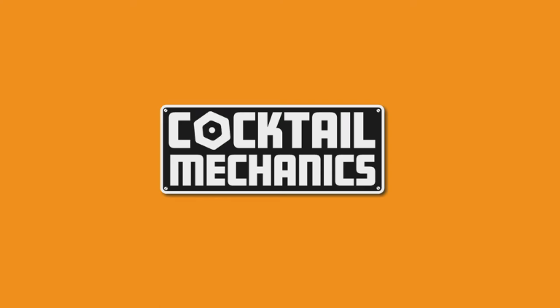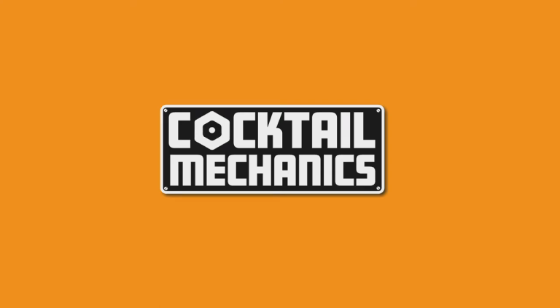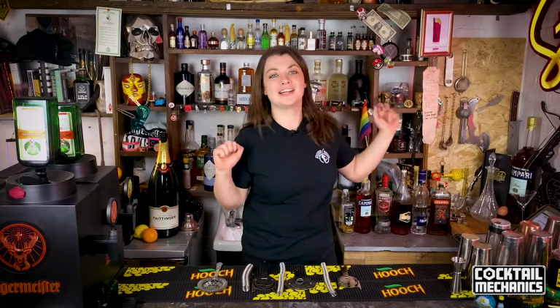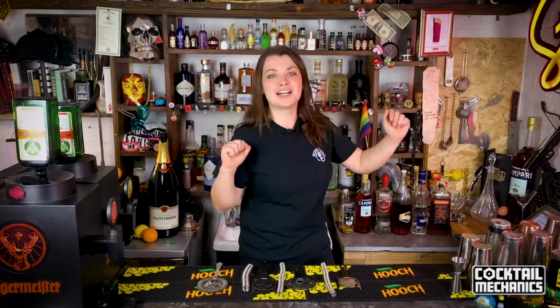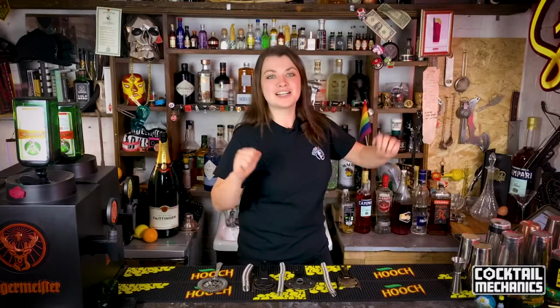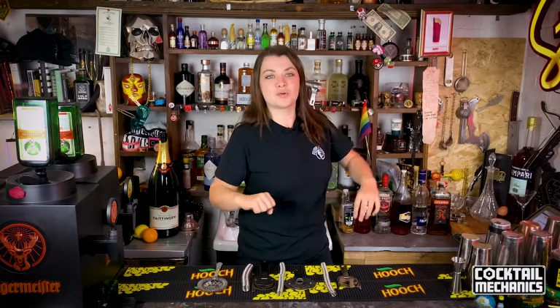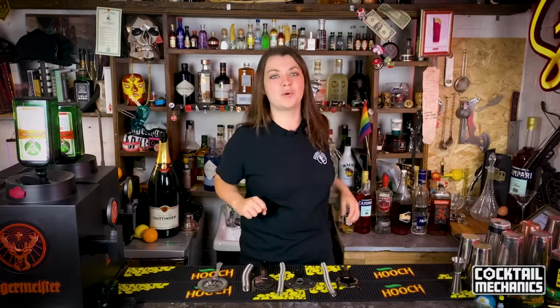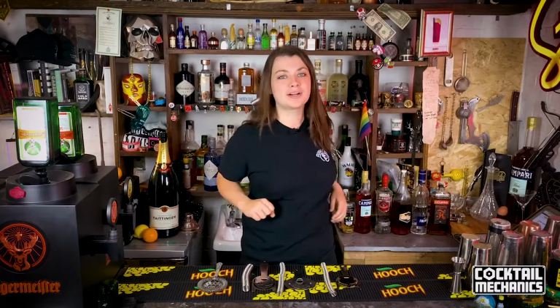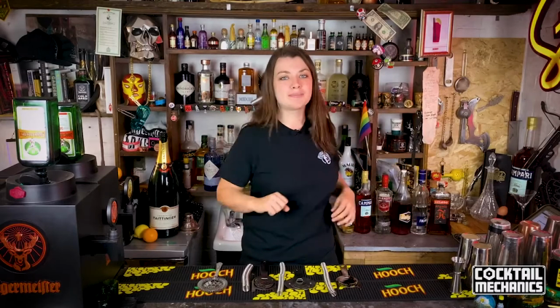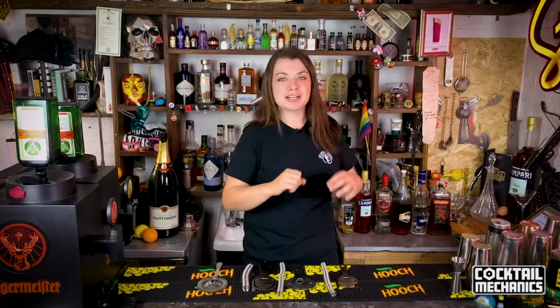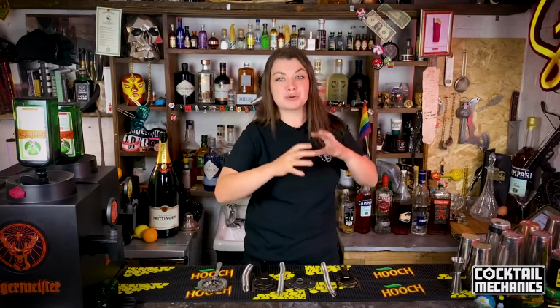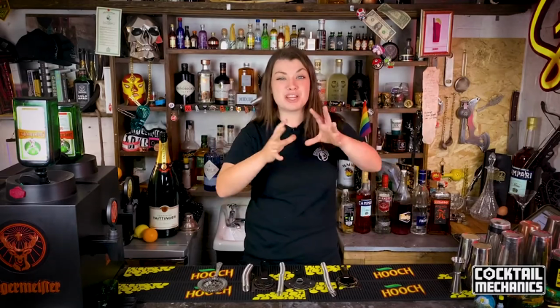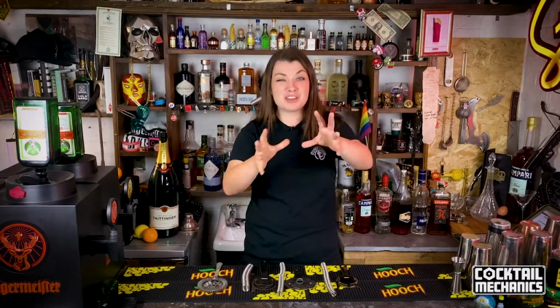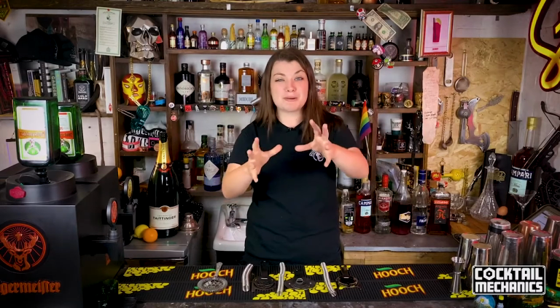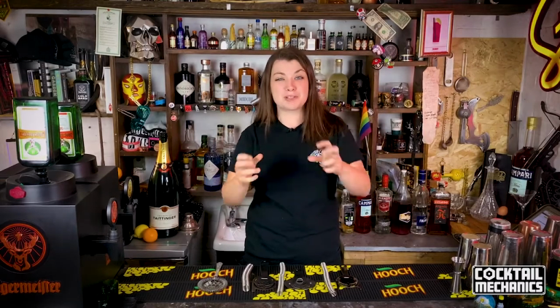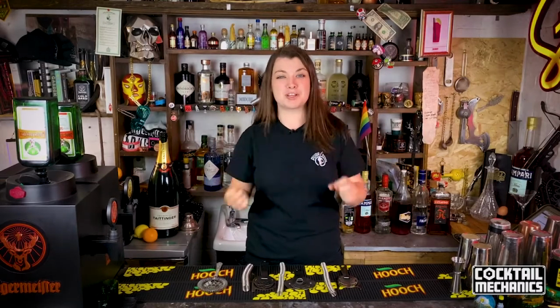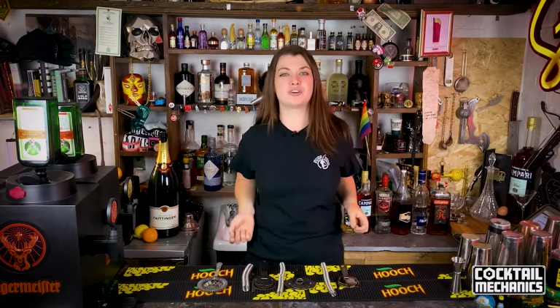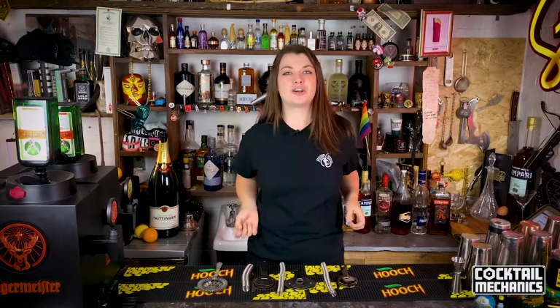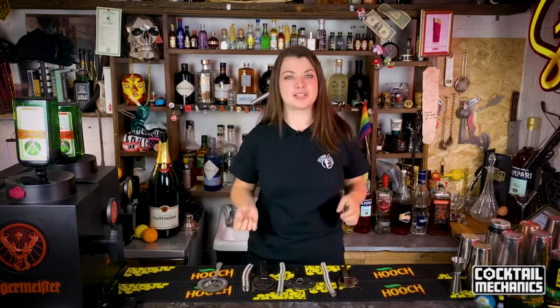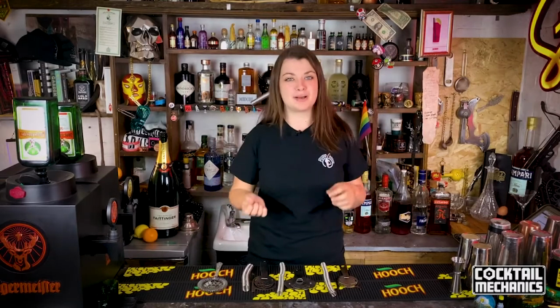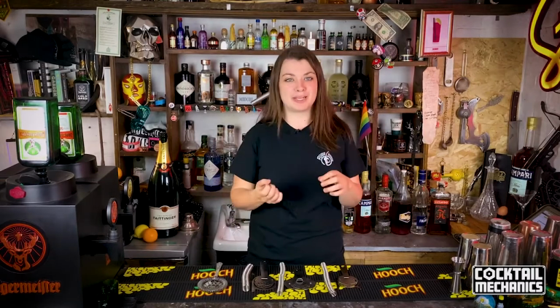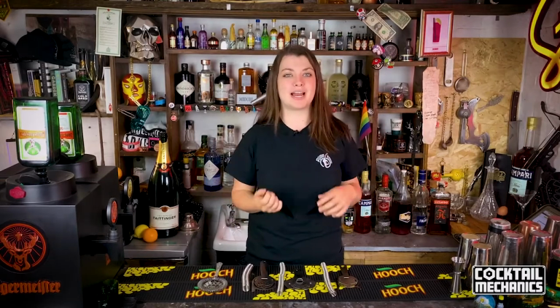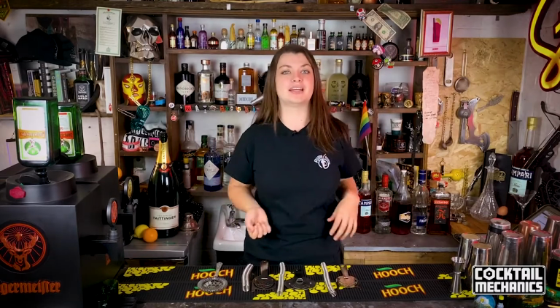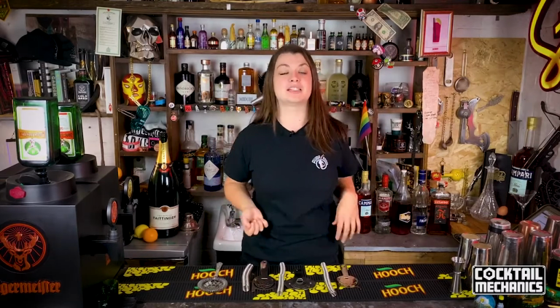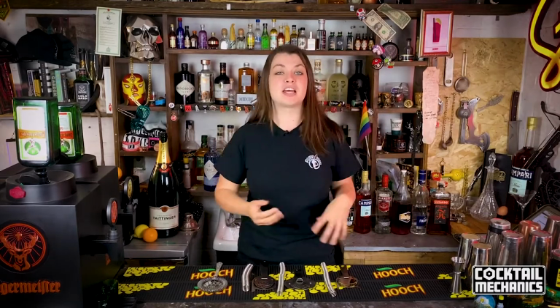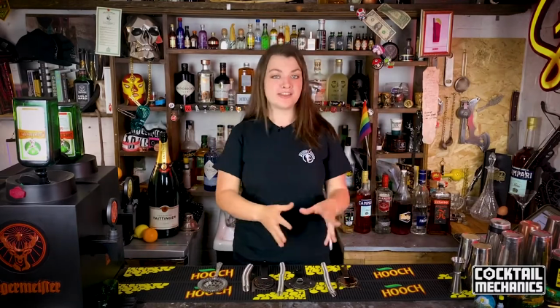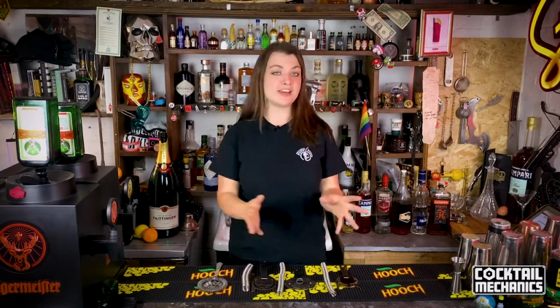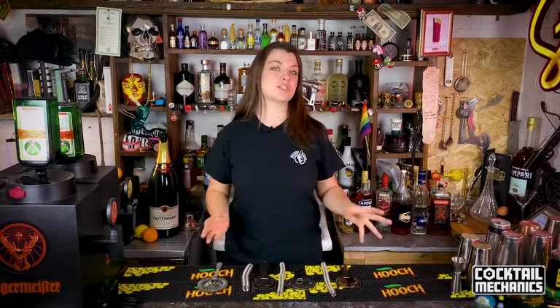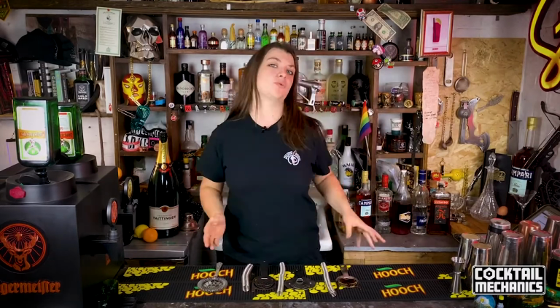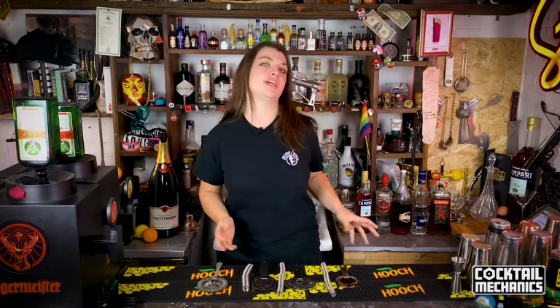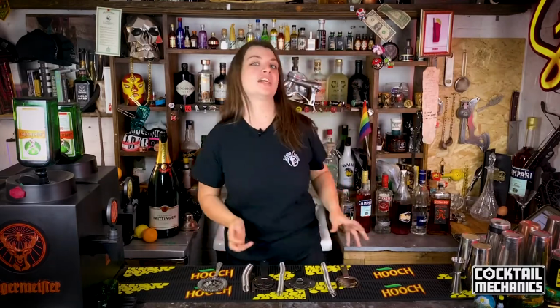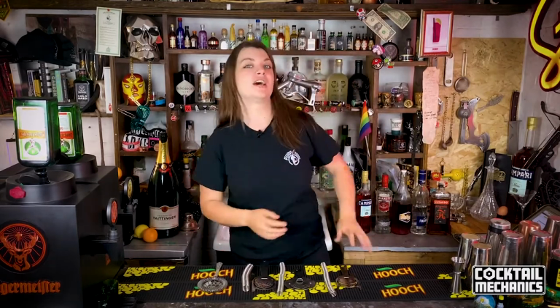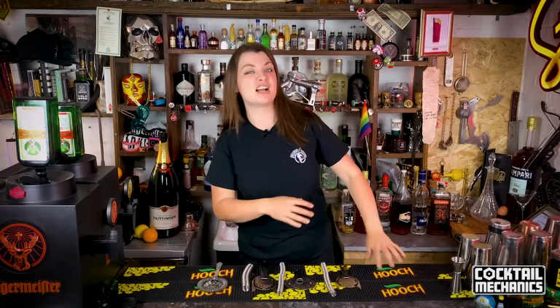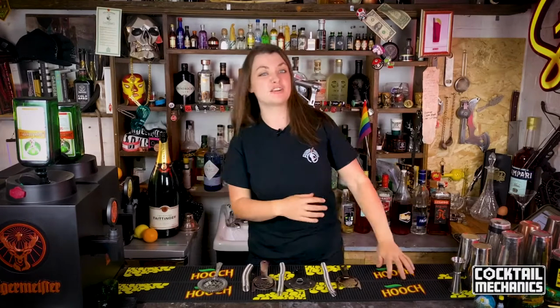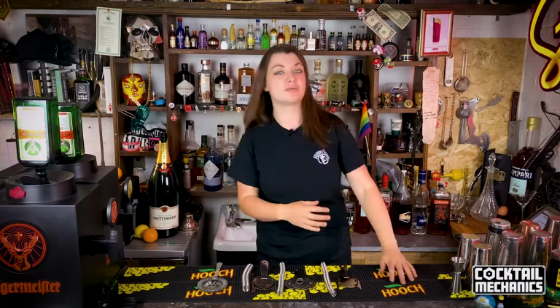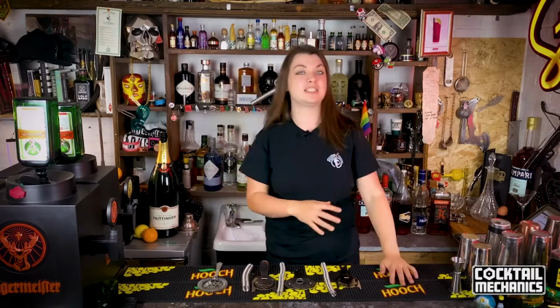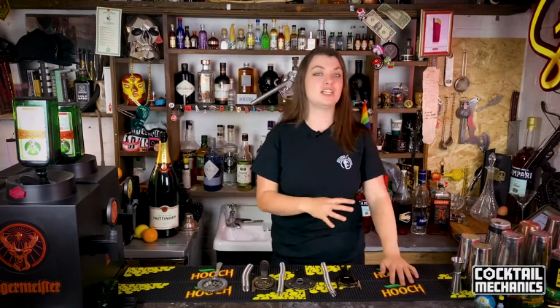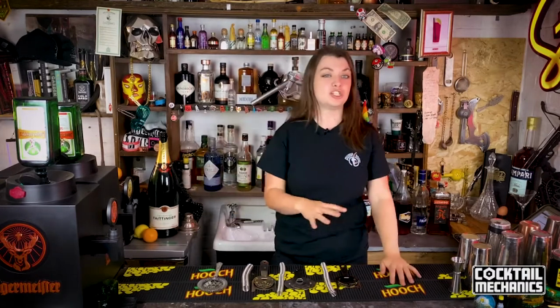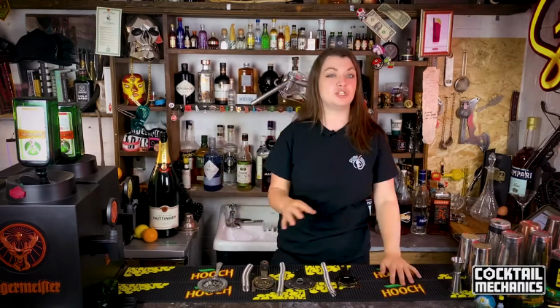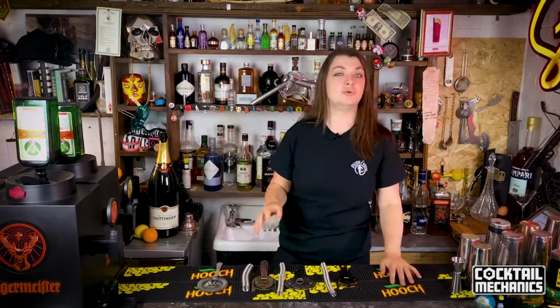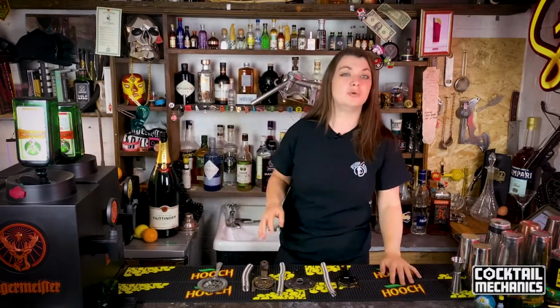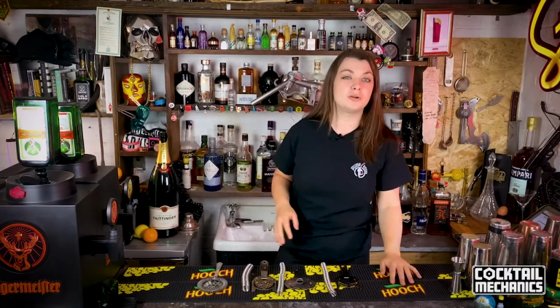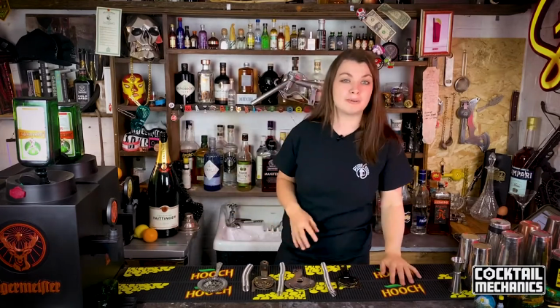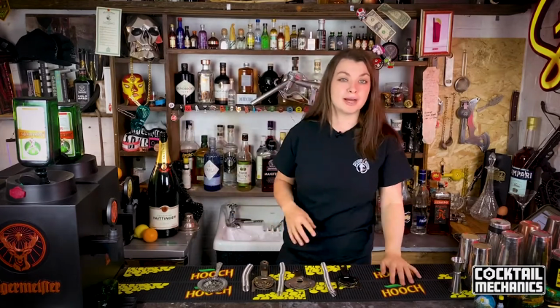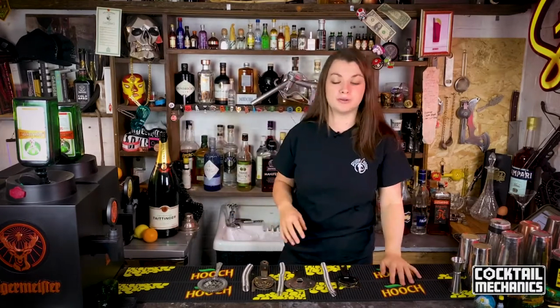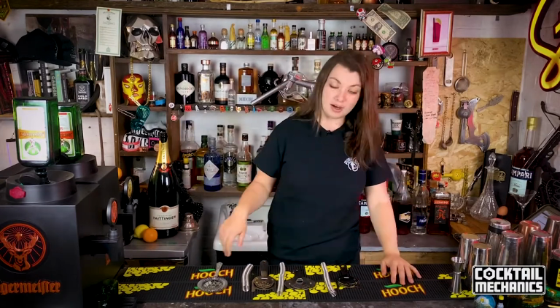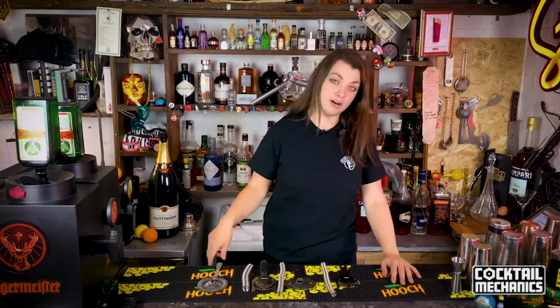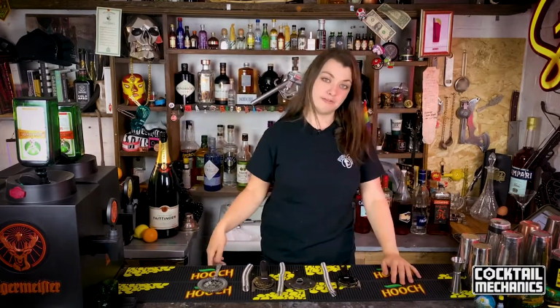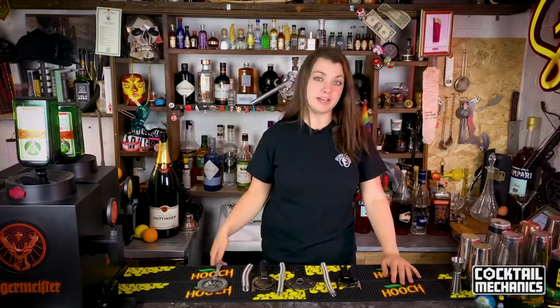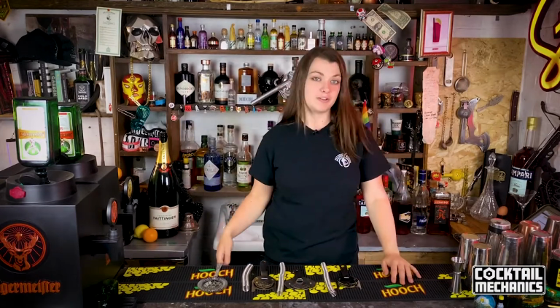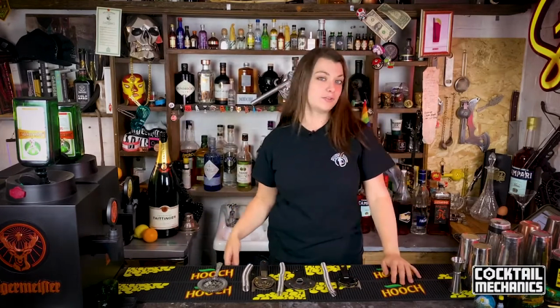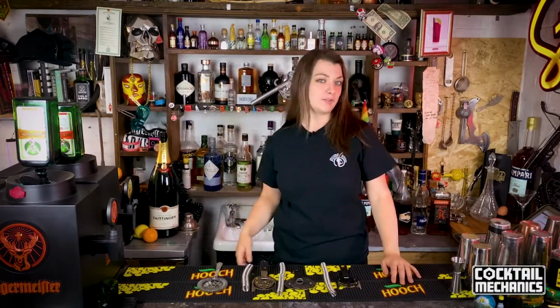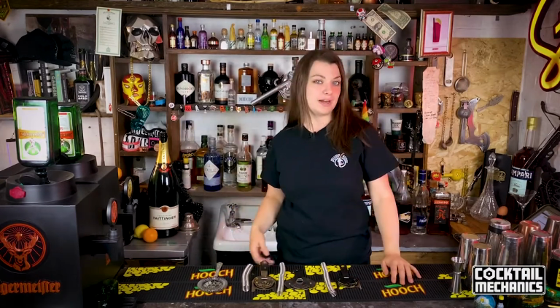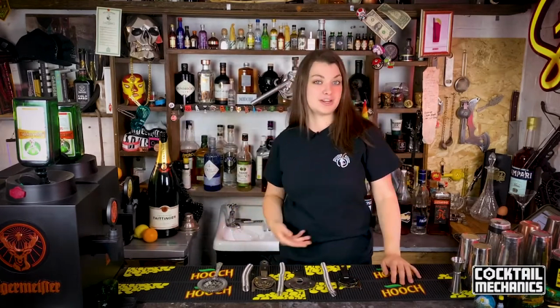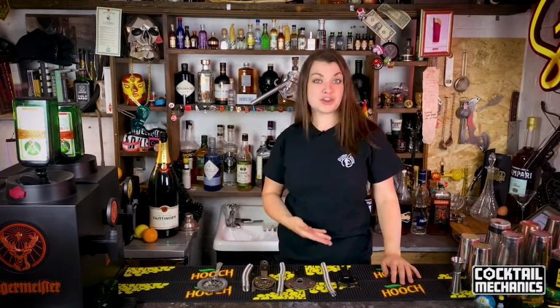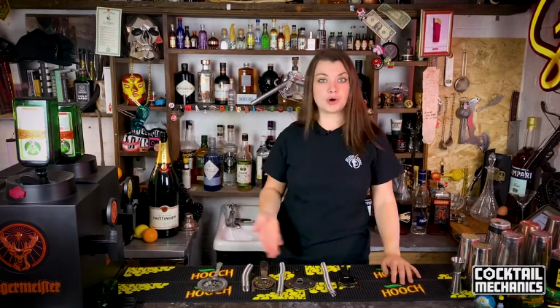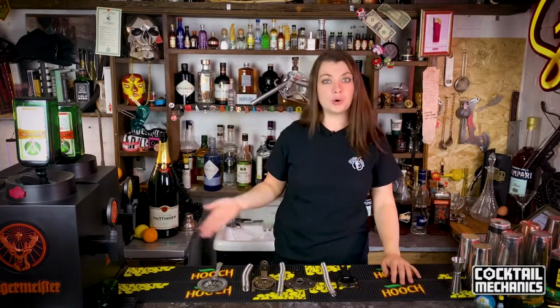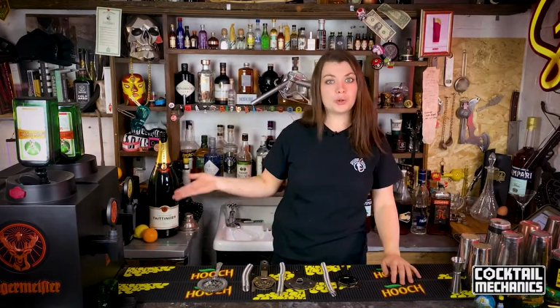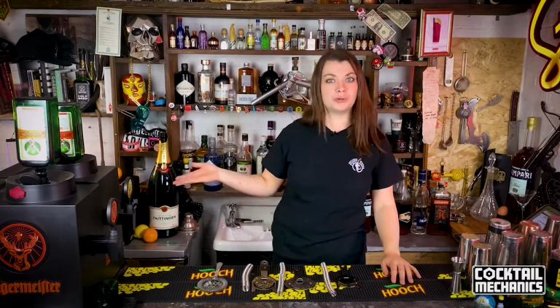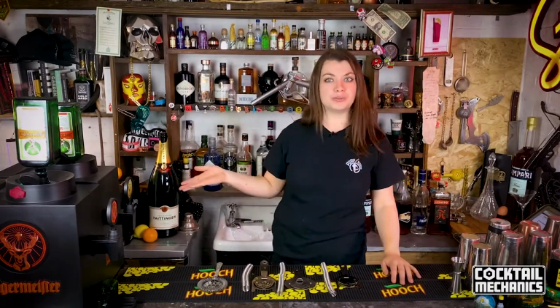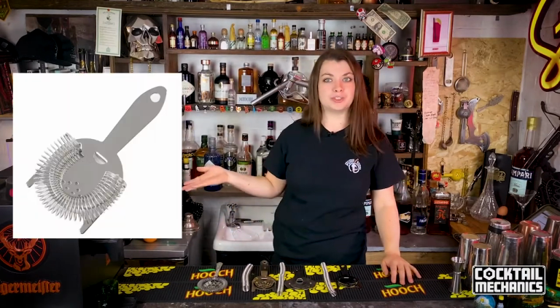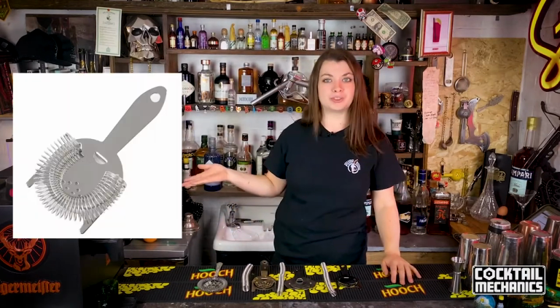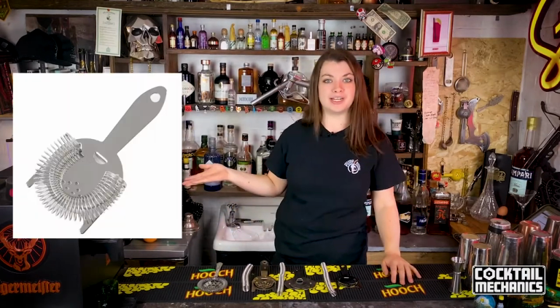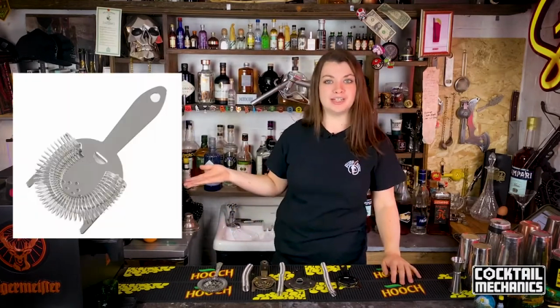Hey guys, welcome back to another episode of Cocktail Mechanics. This week I'm going to be teaching you all about our faithful friend, the Hawthorne strainer.